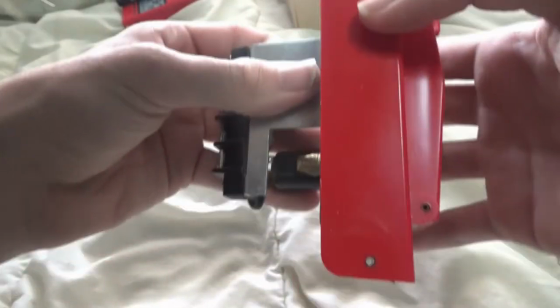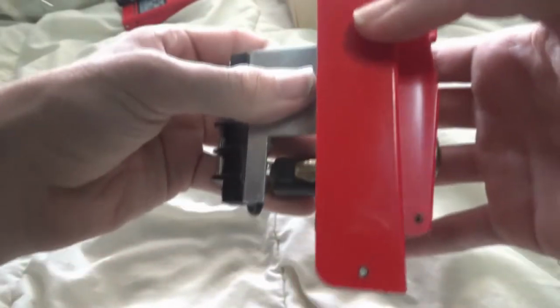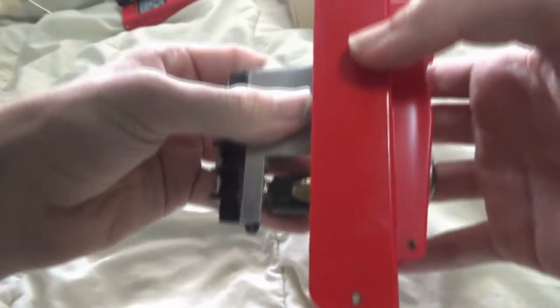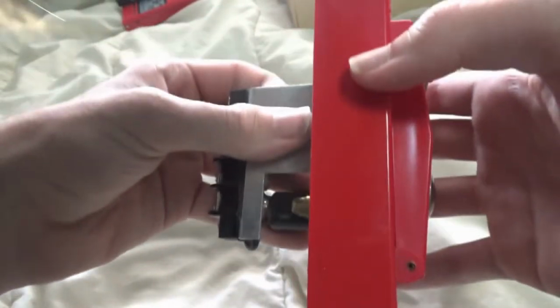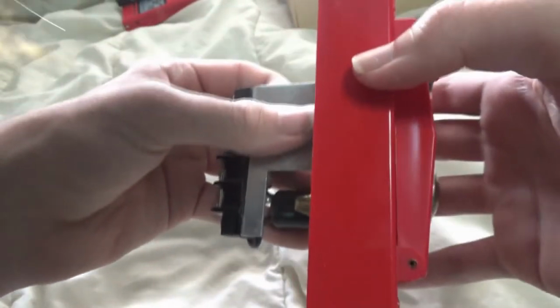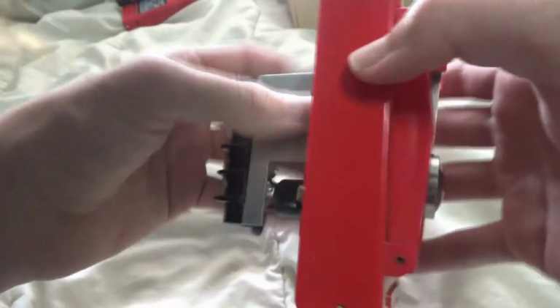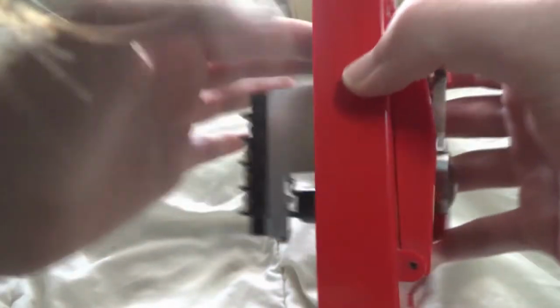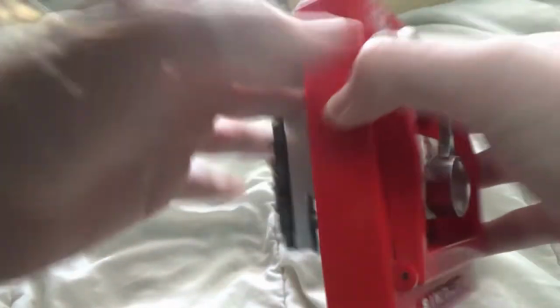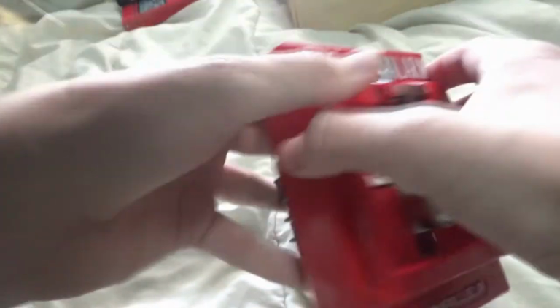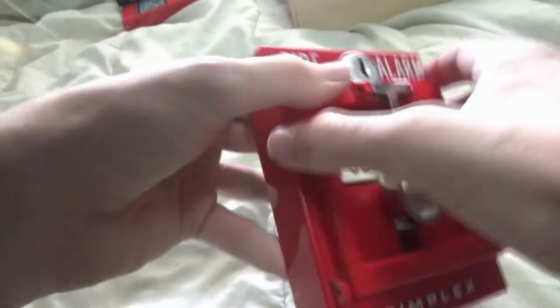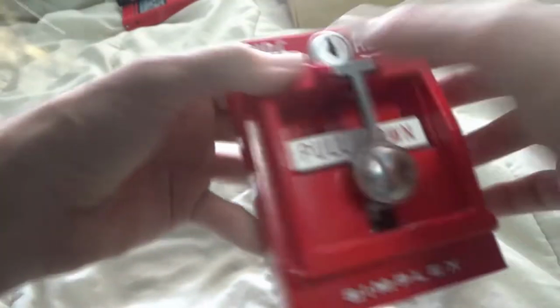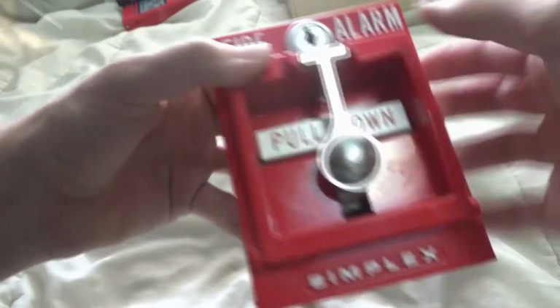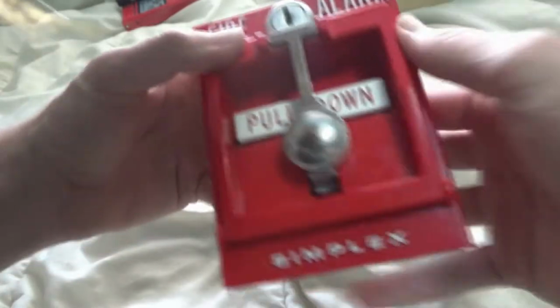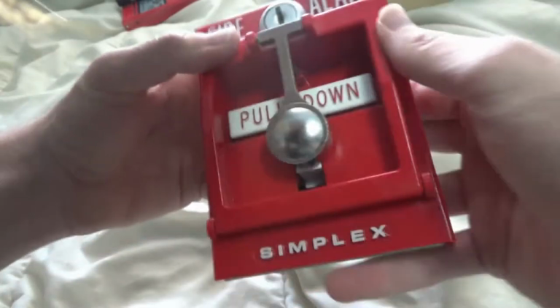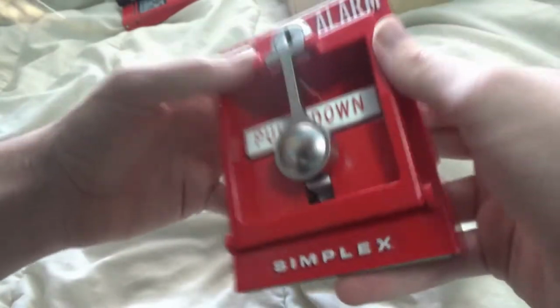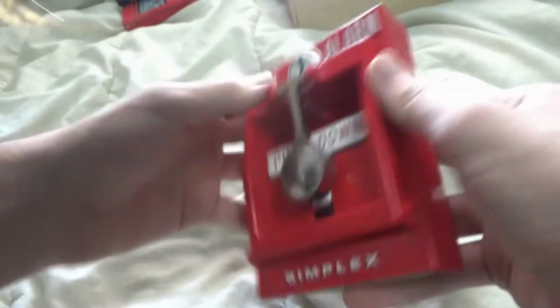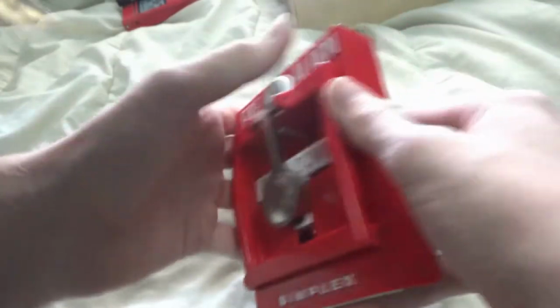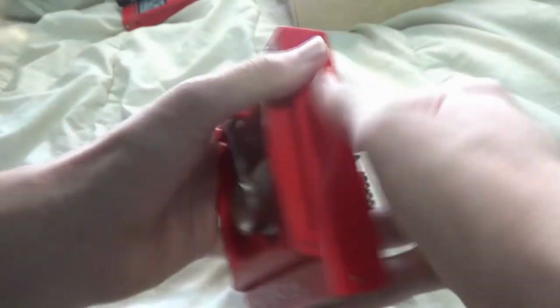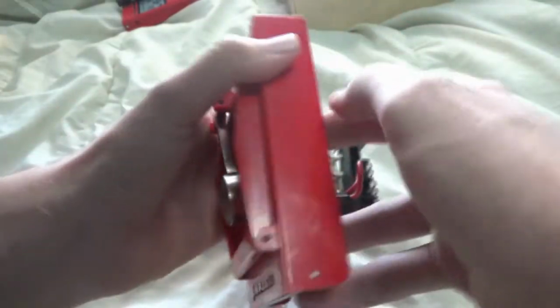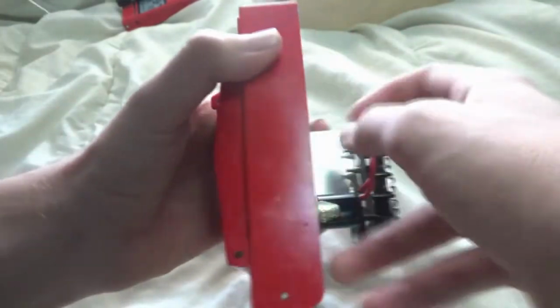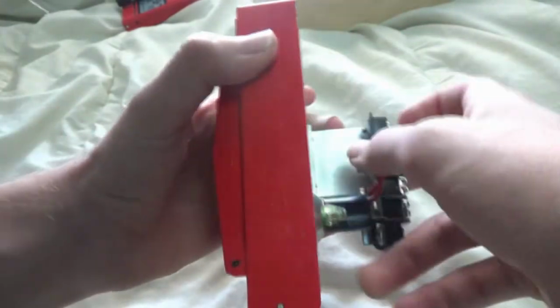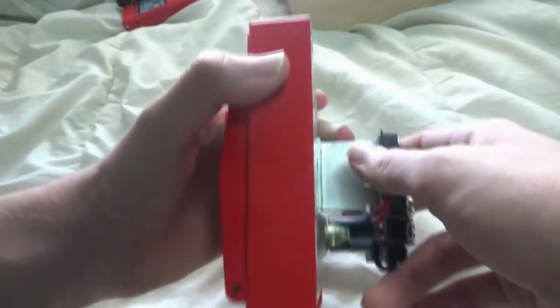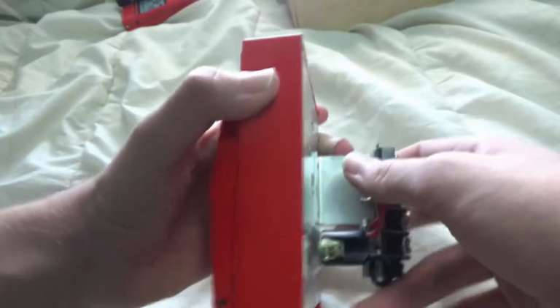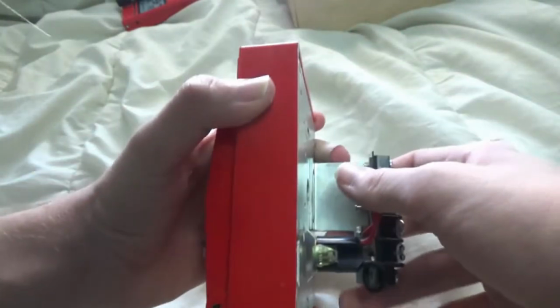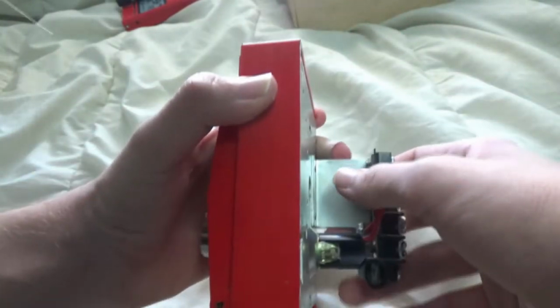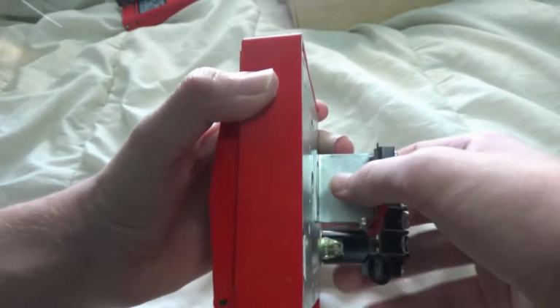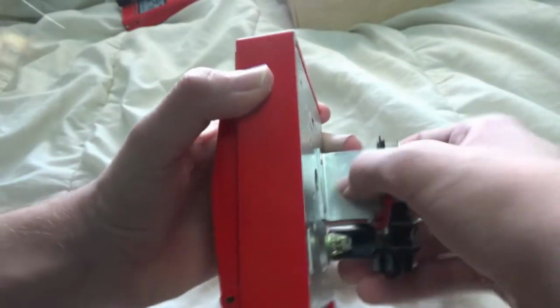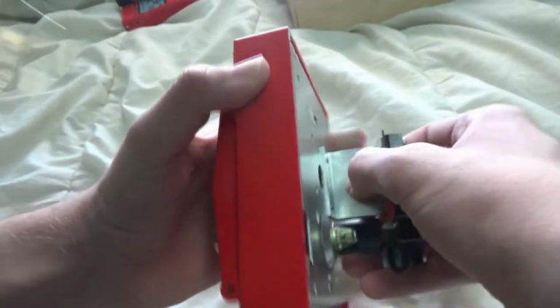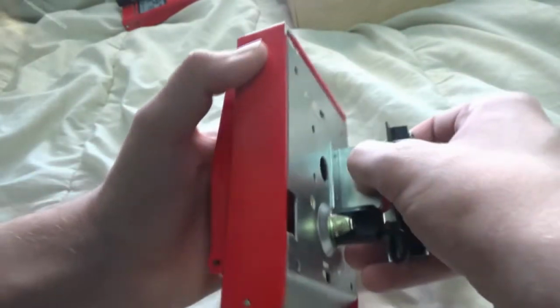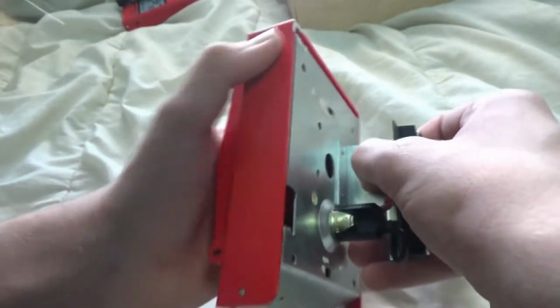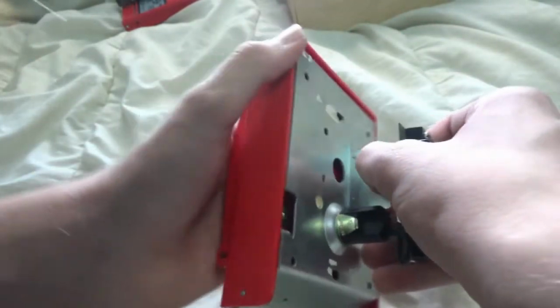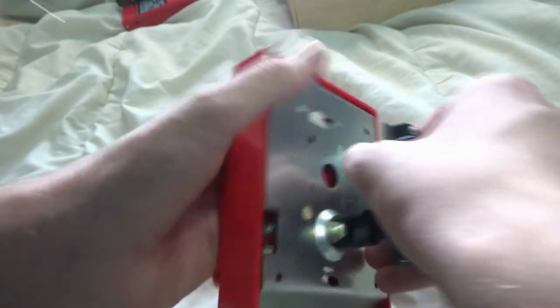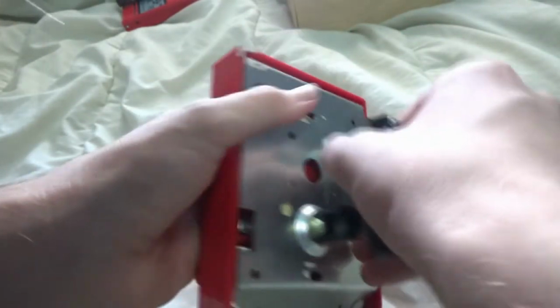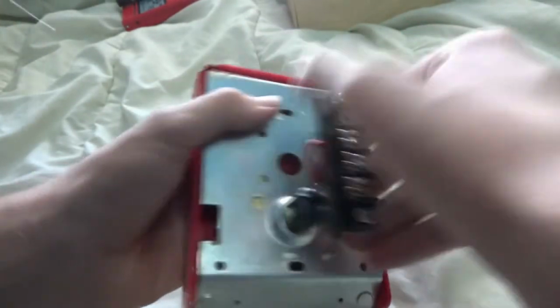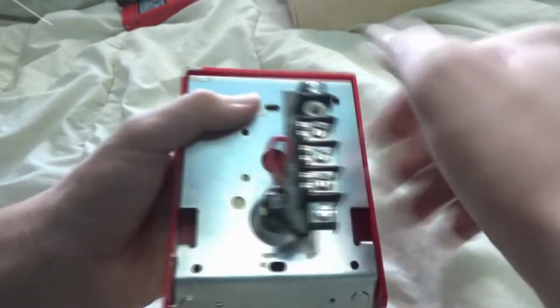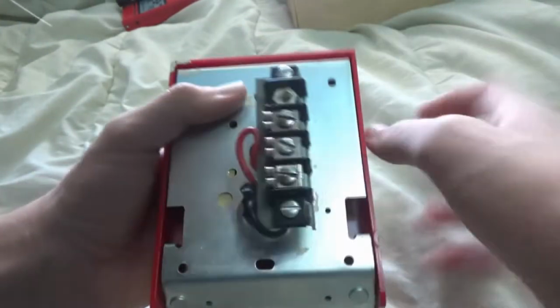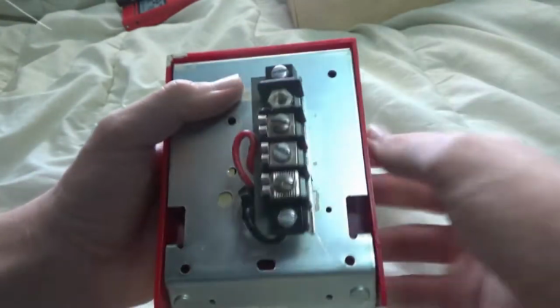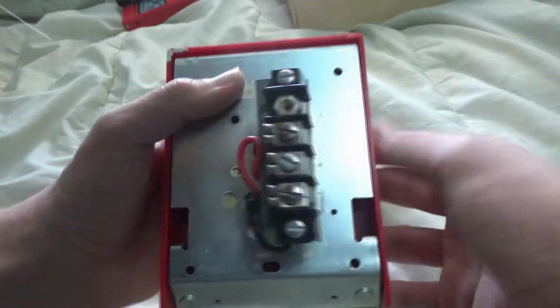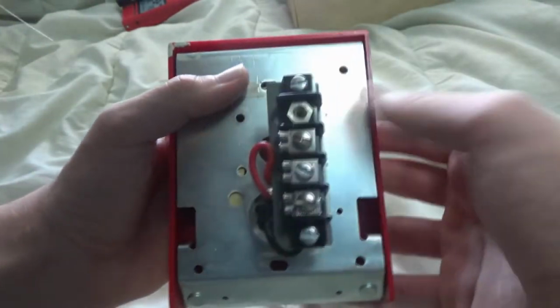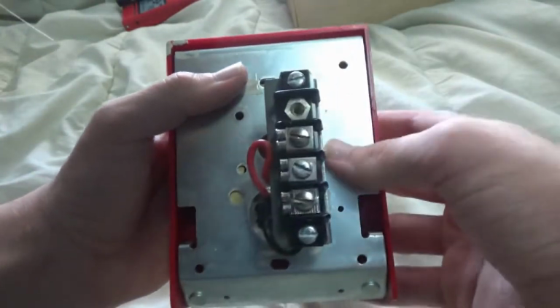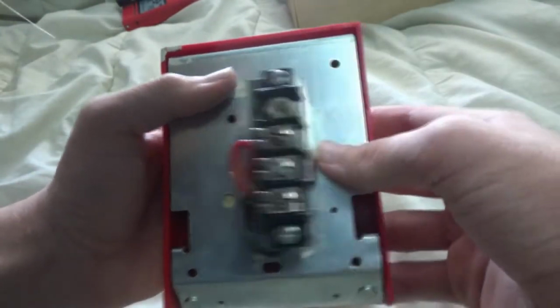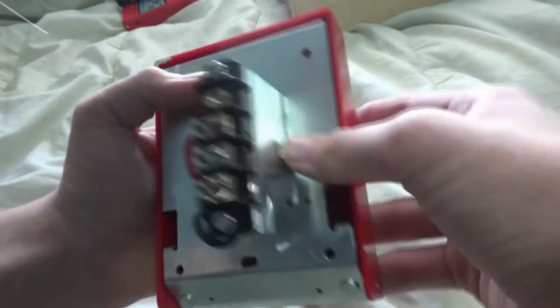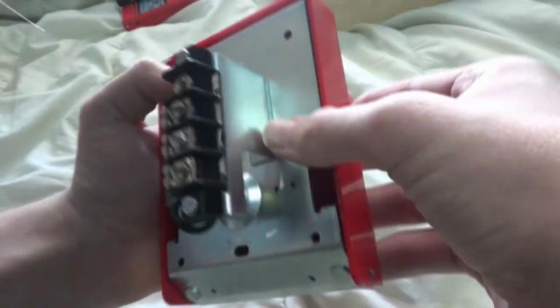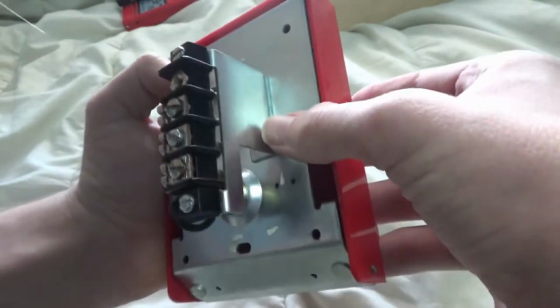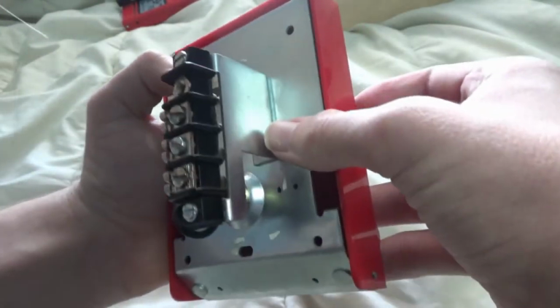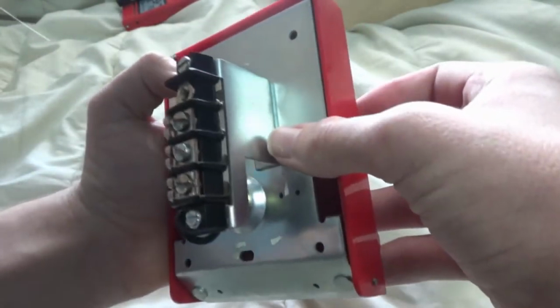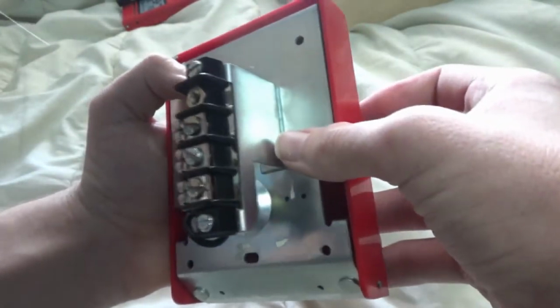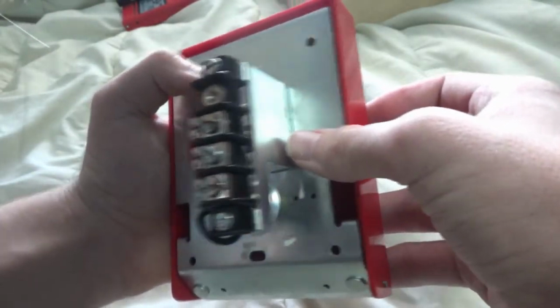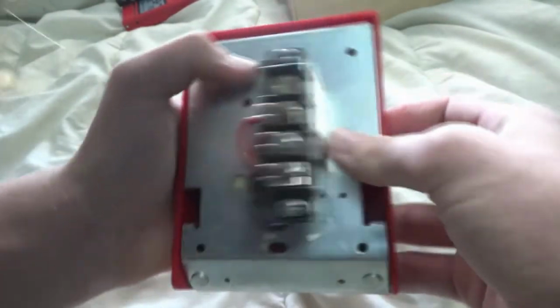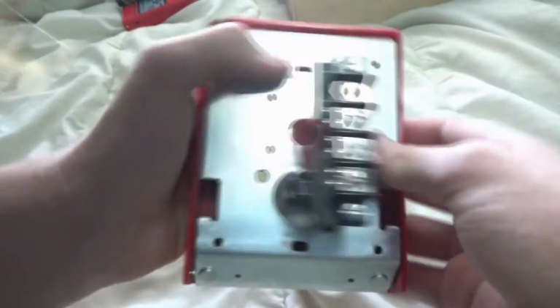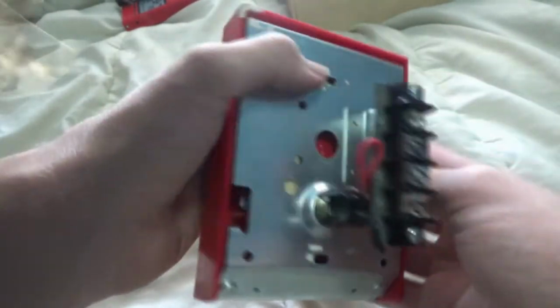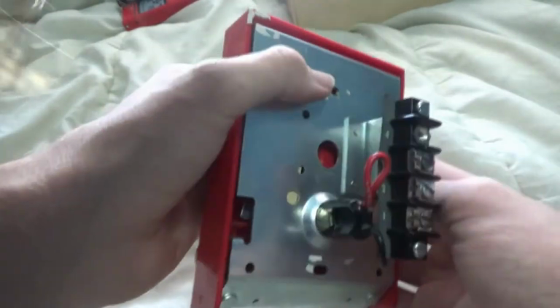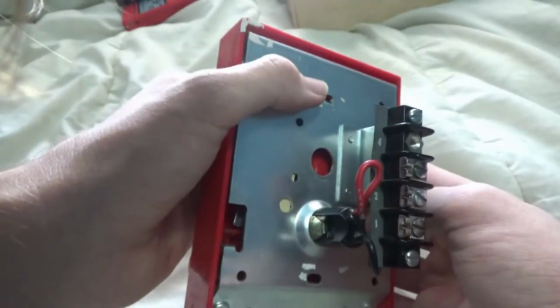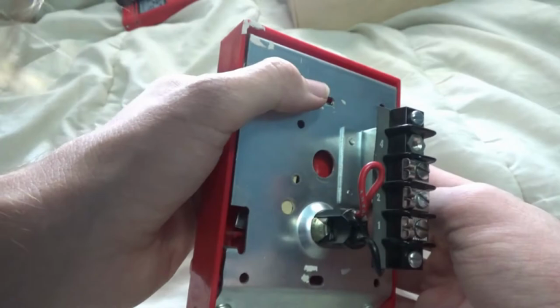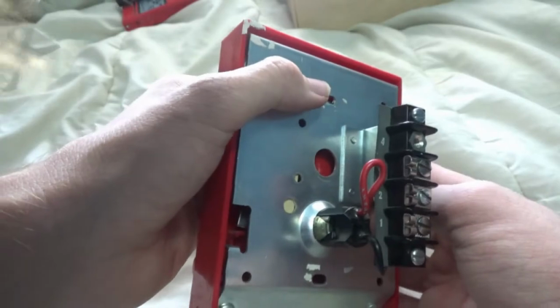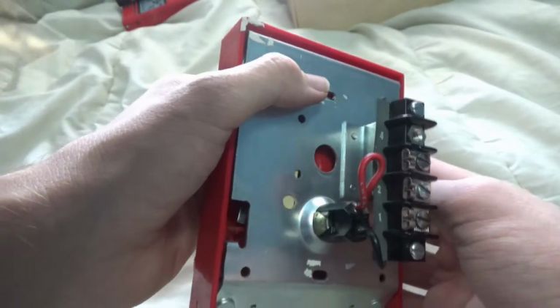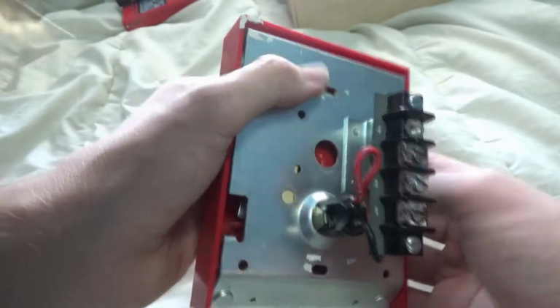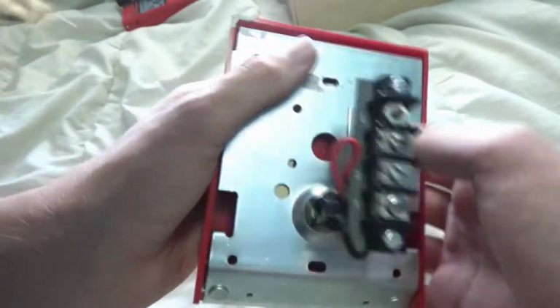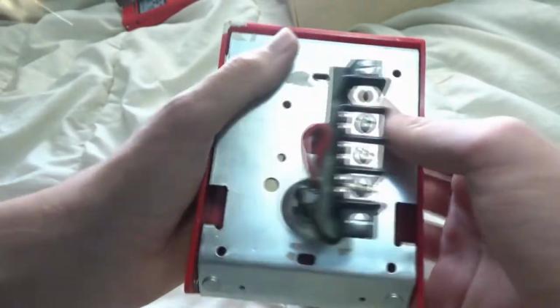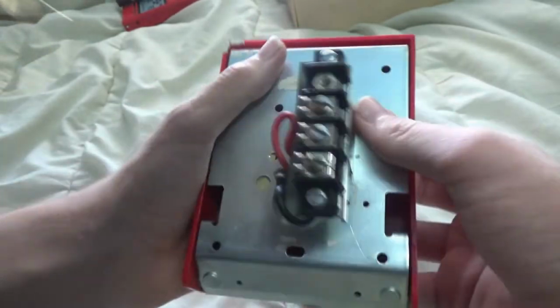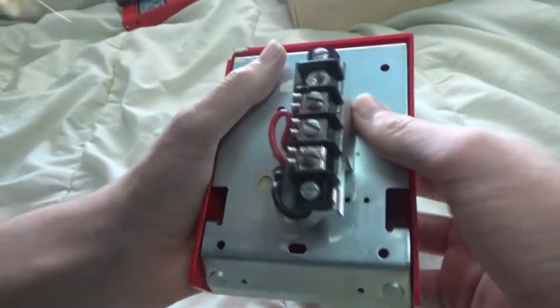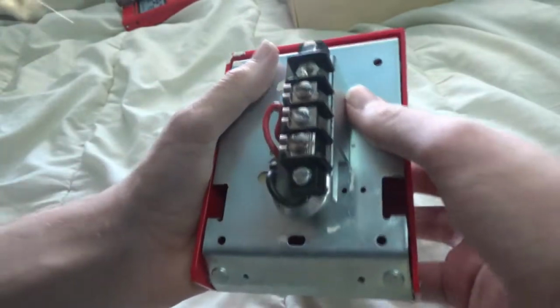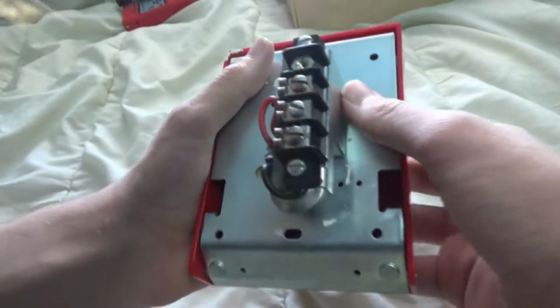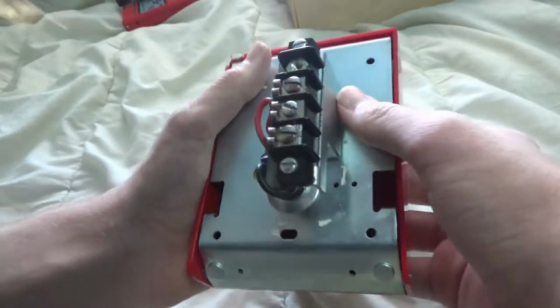Looking at the sides, it just looks like your standard Simplex t-bar. Looking at the back, it has four screw terminals and is a conventional pull station.